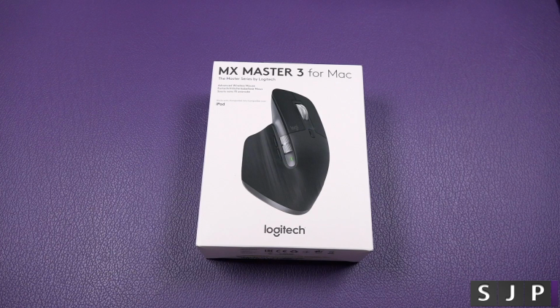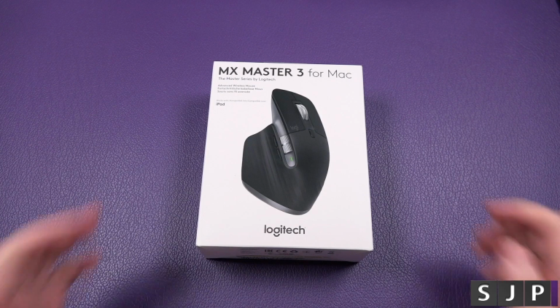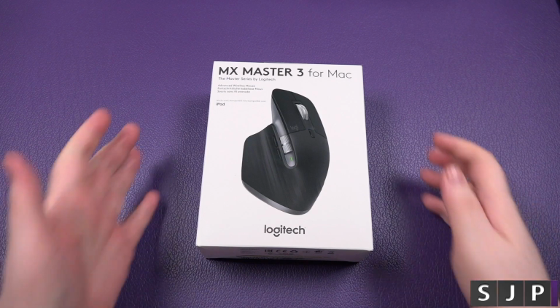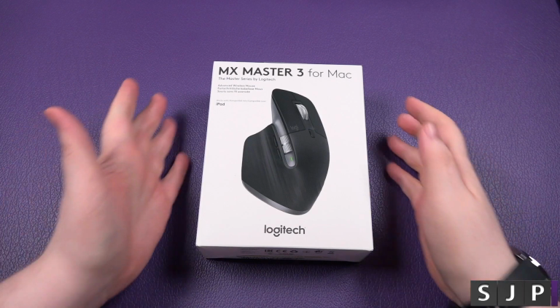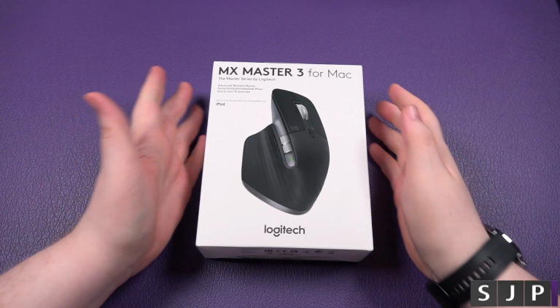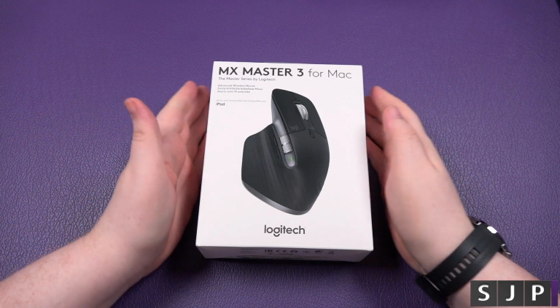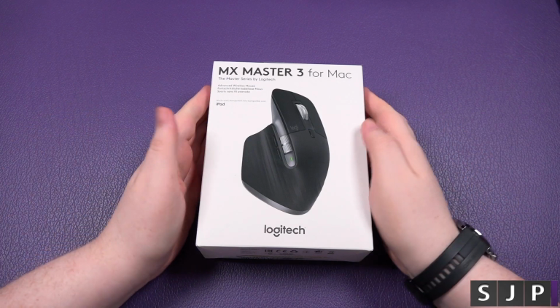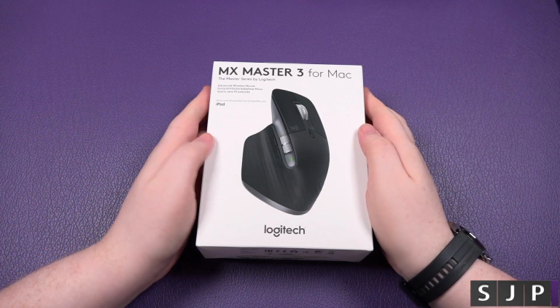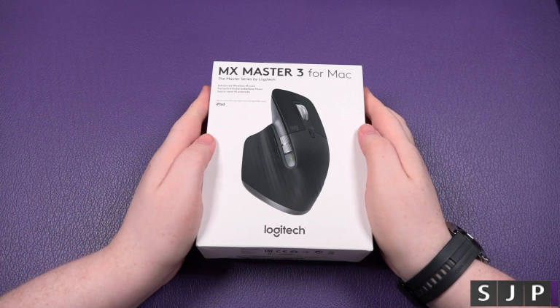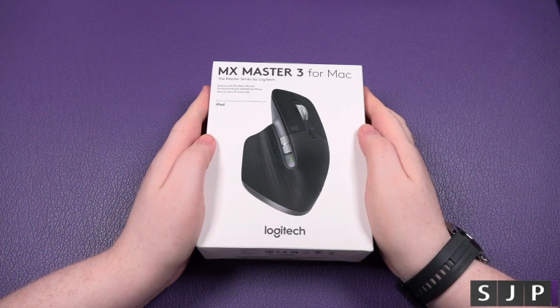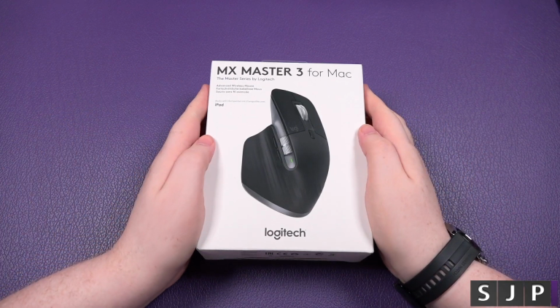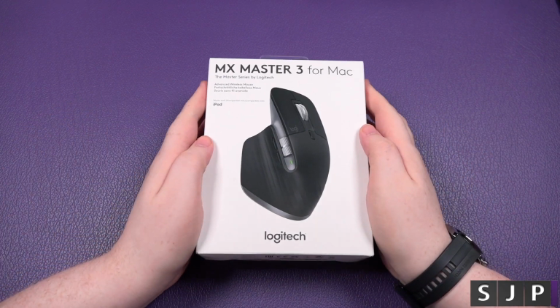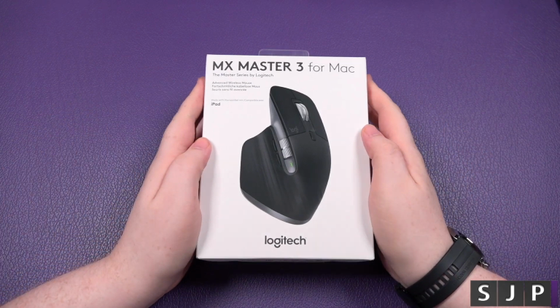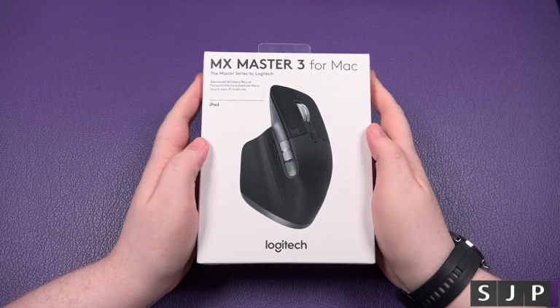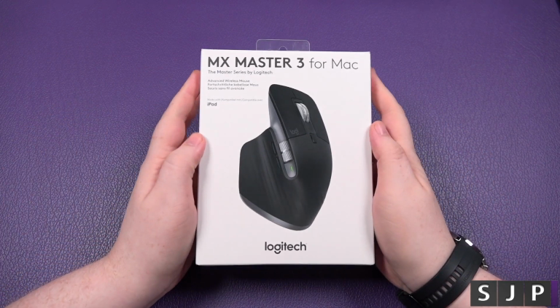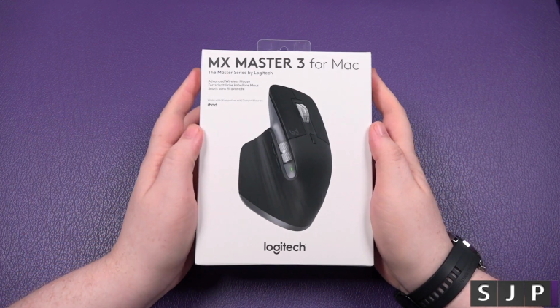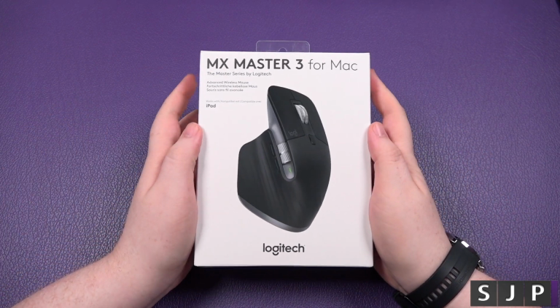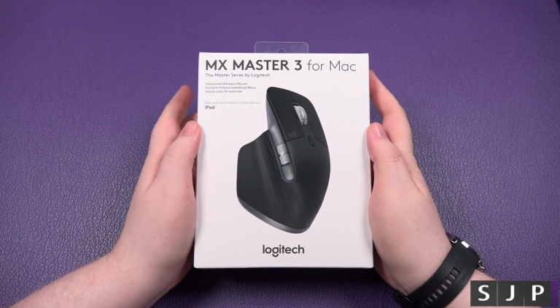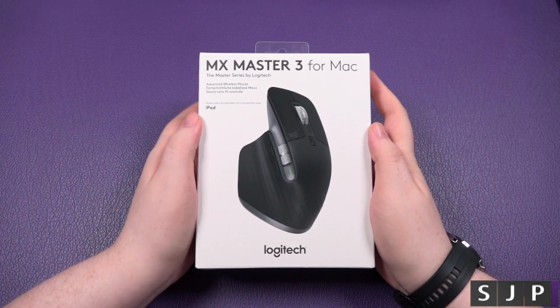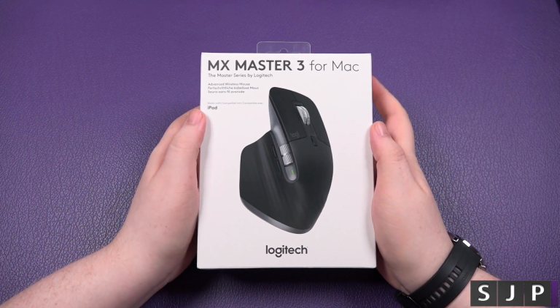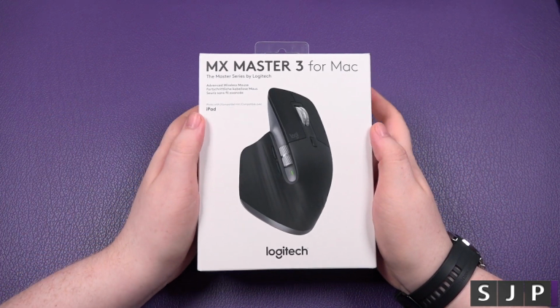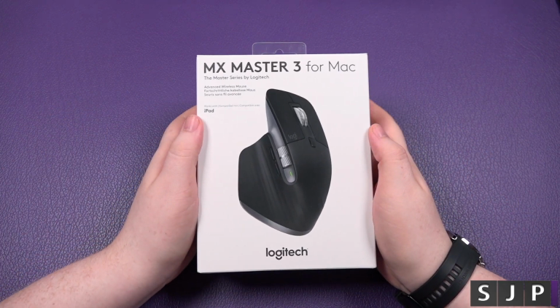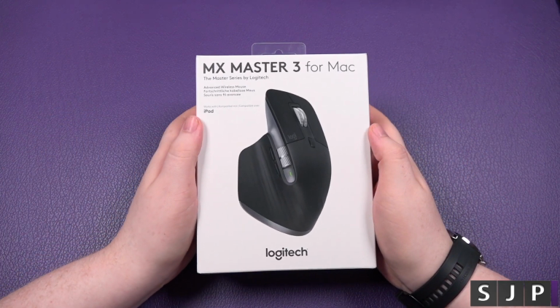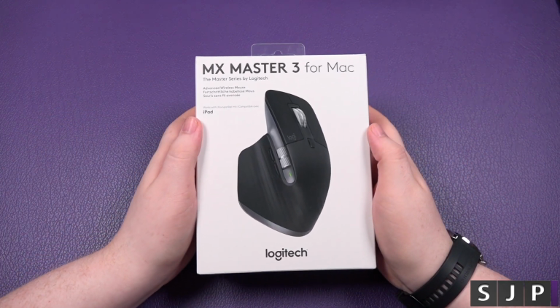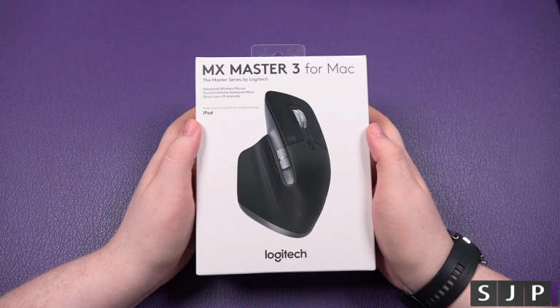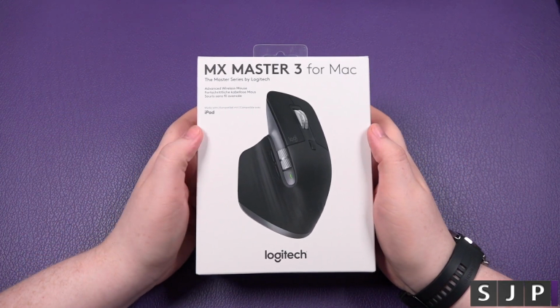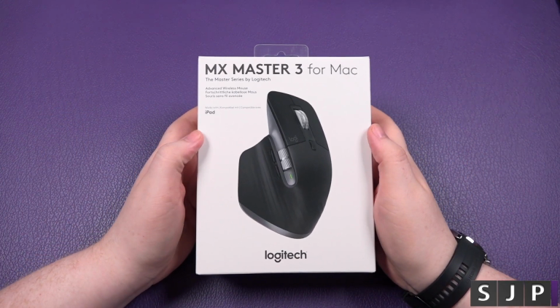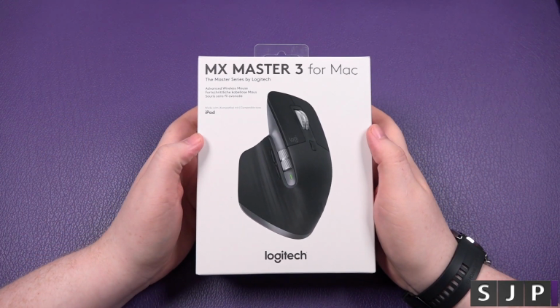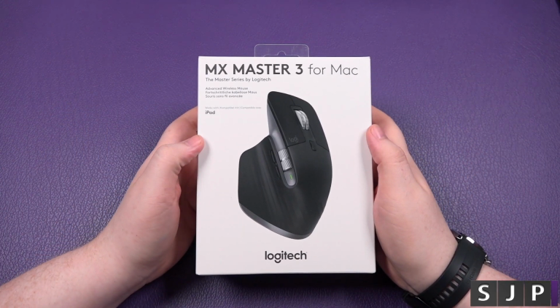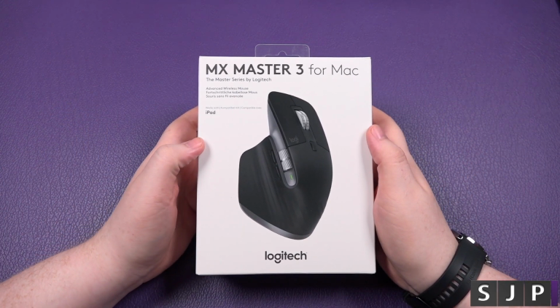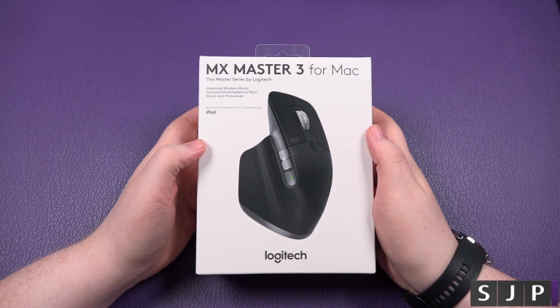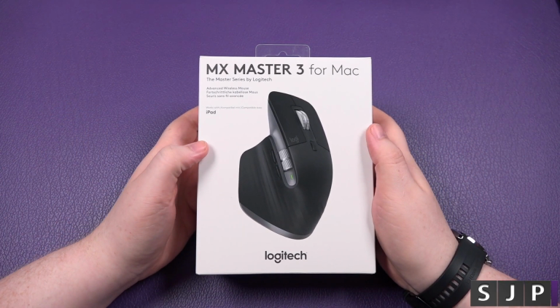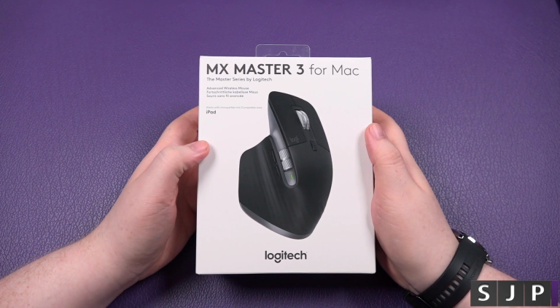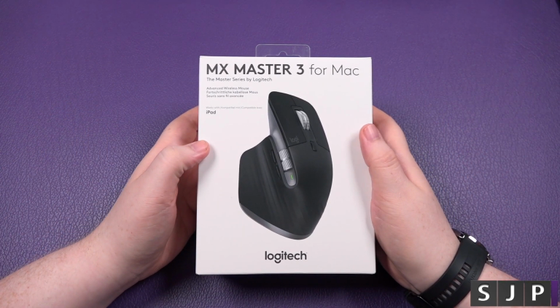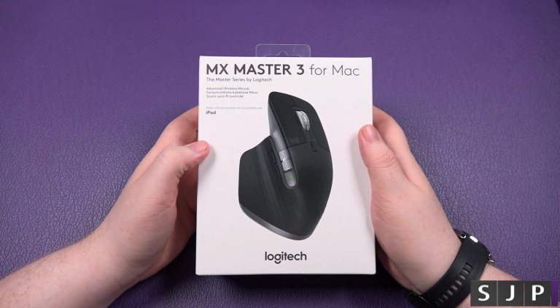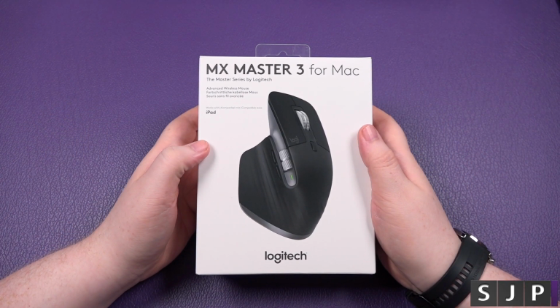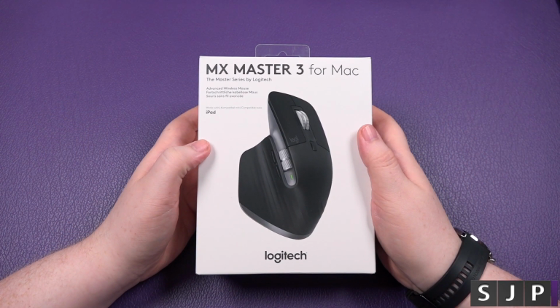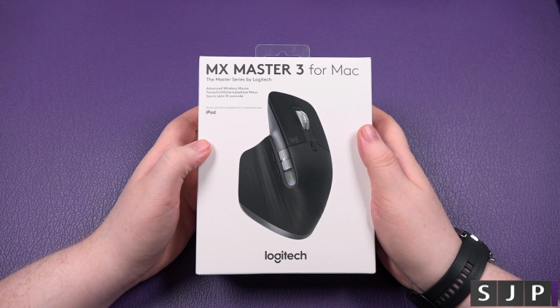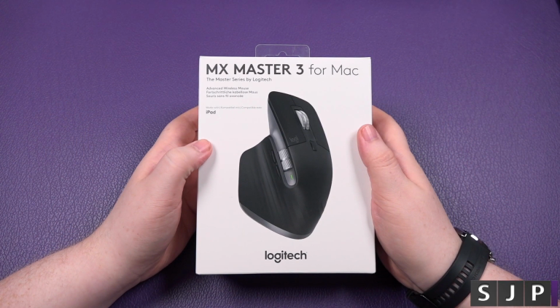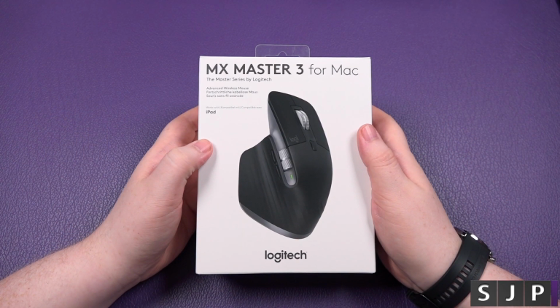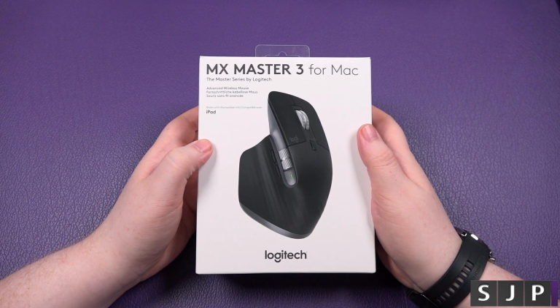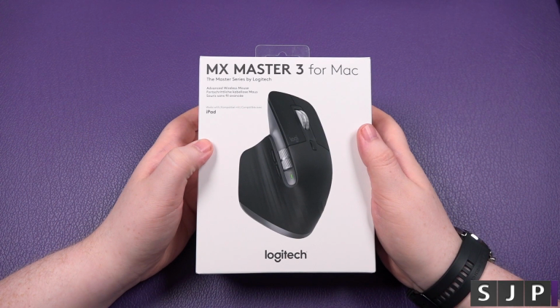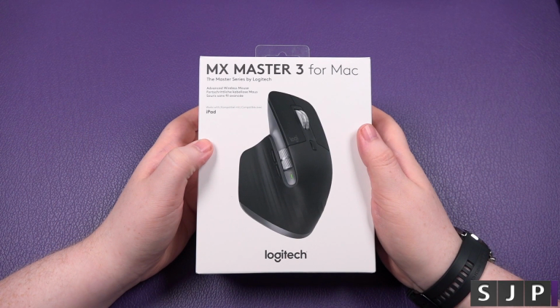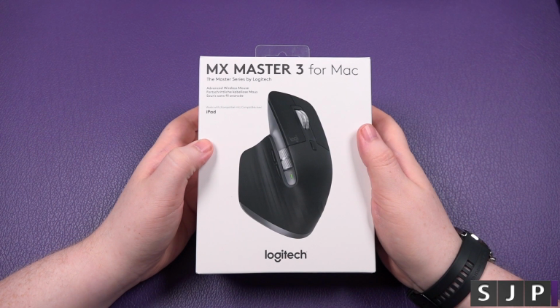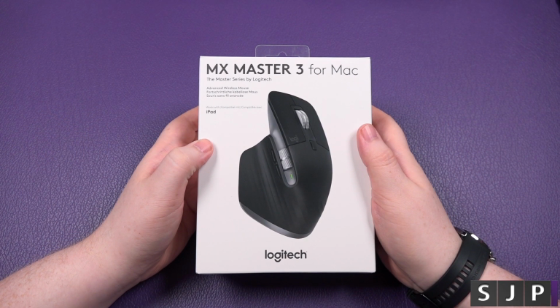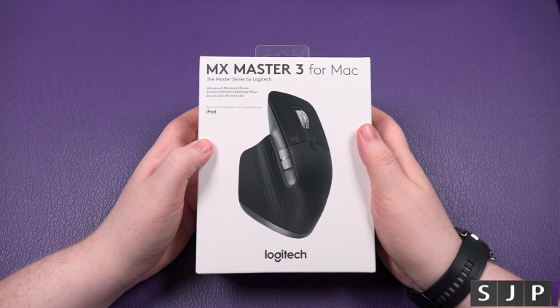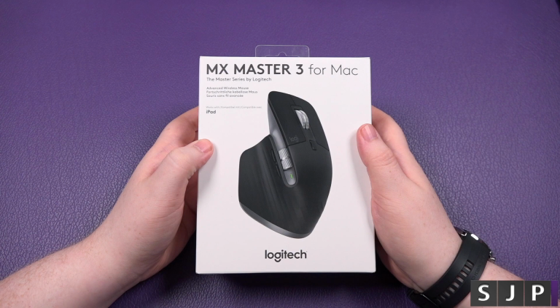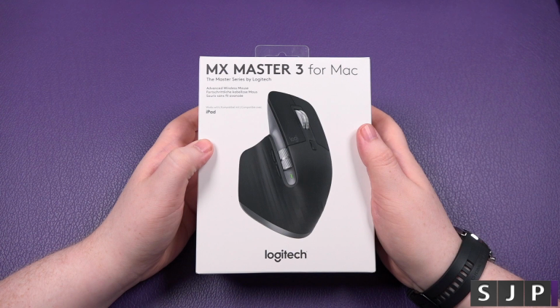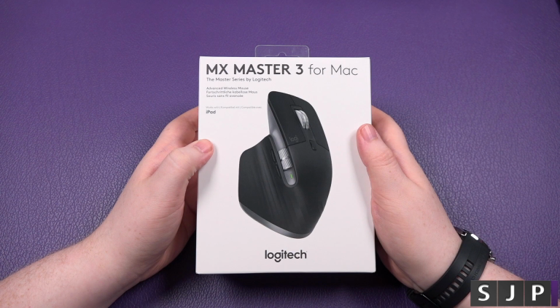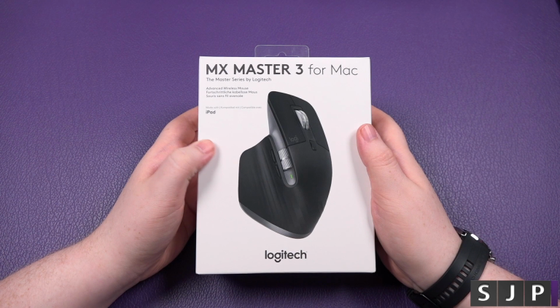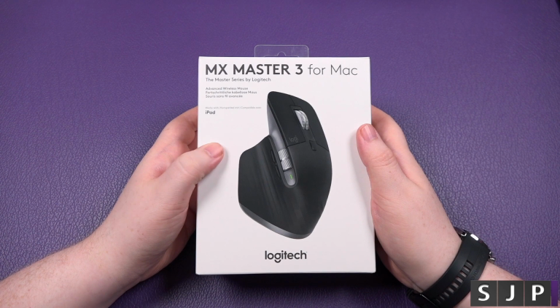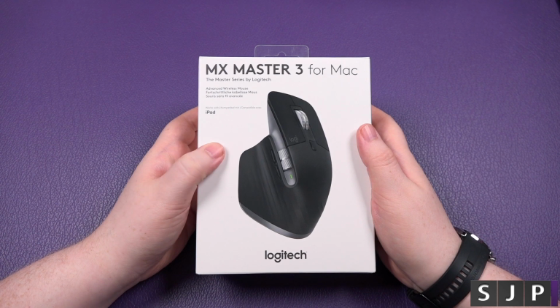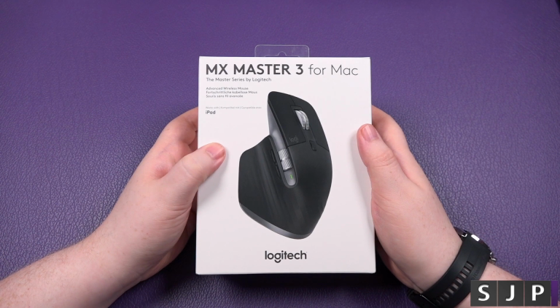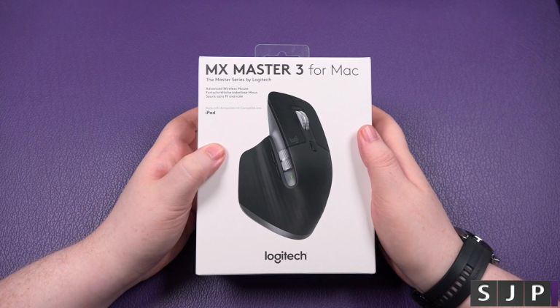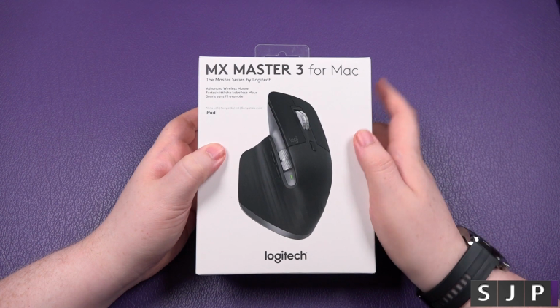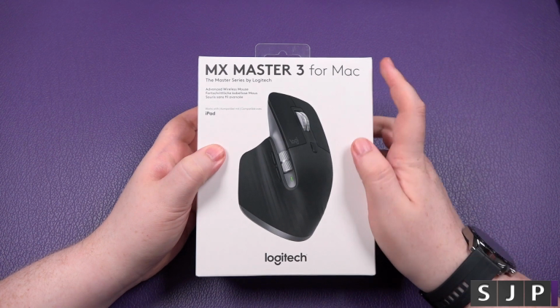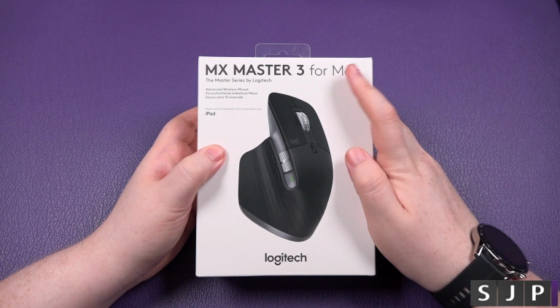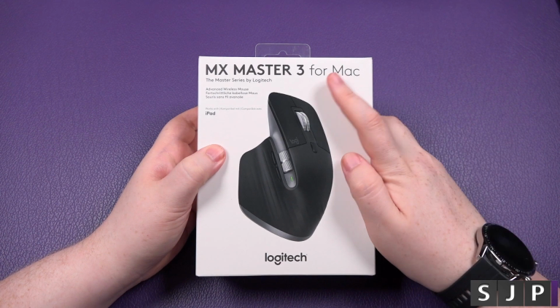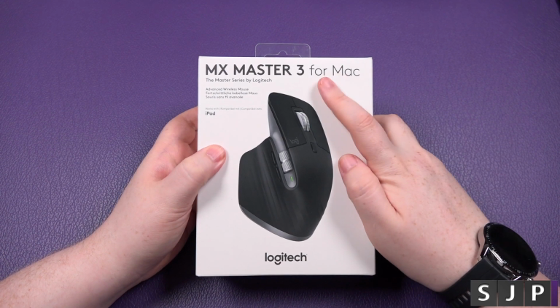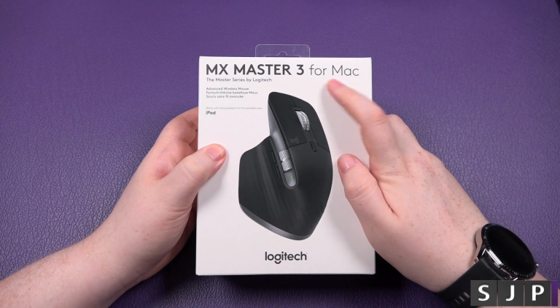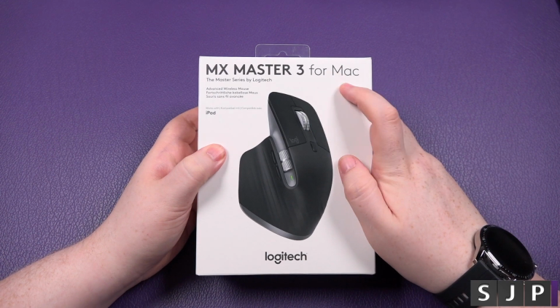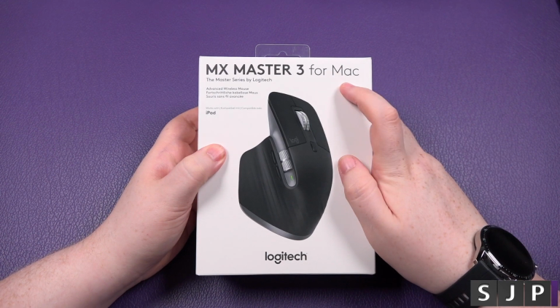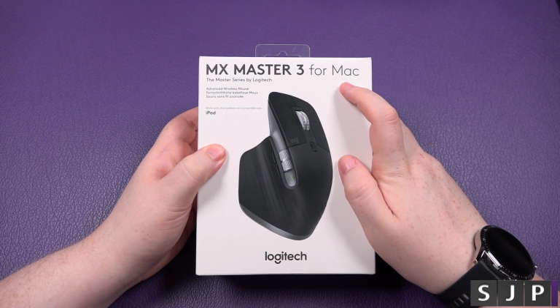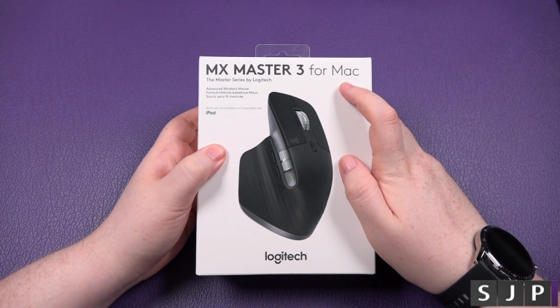Hey everybody, it's Sam back once again, and we're here to look at this bad boy today — the MX Master 3 for Mac.